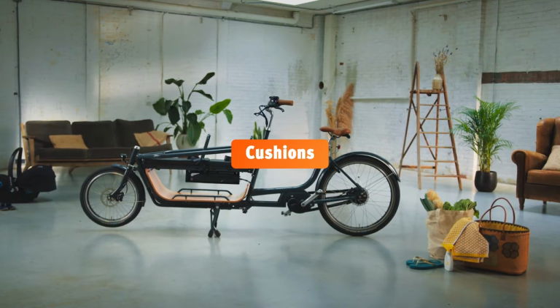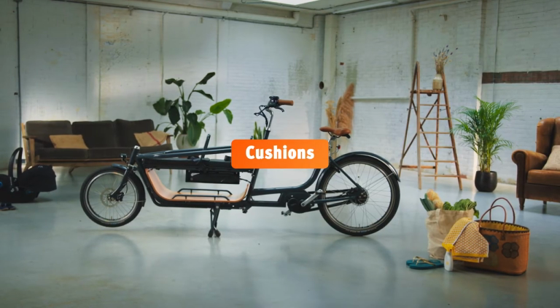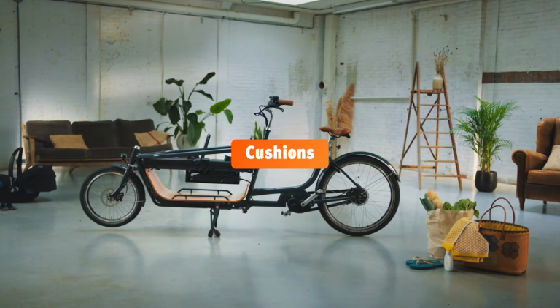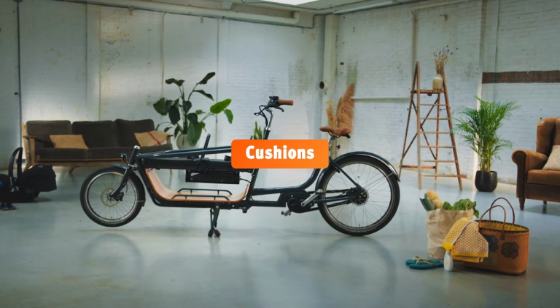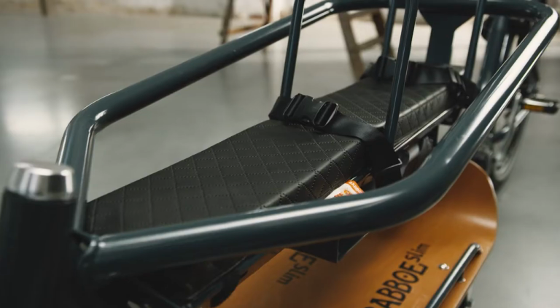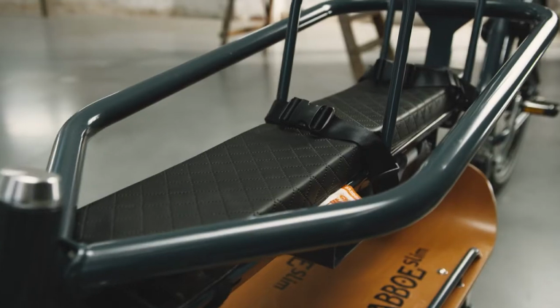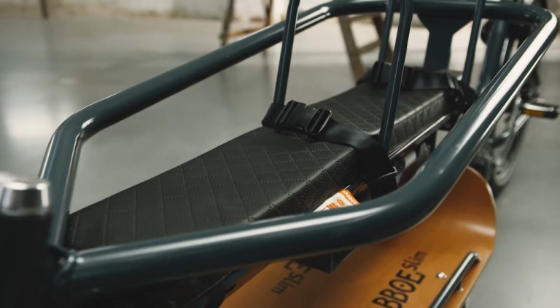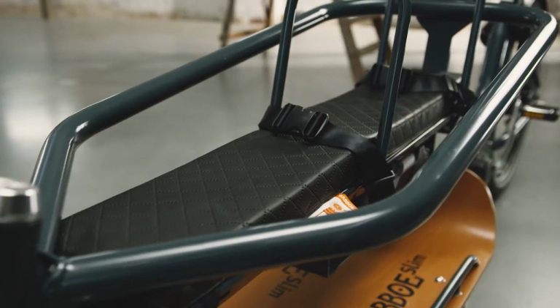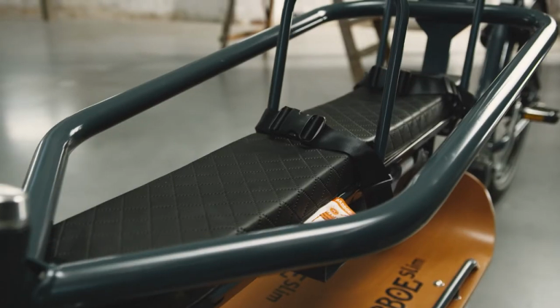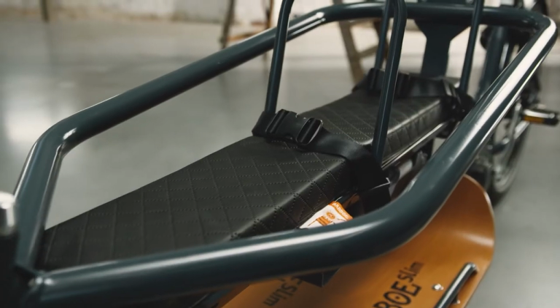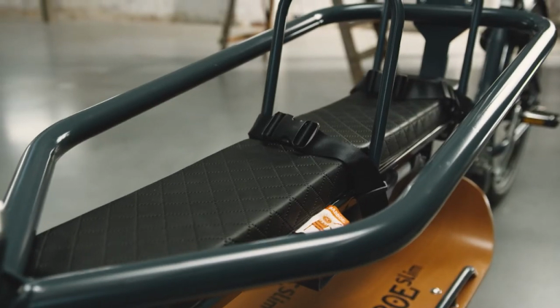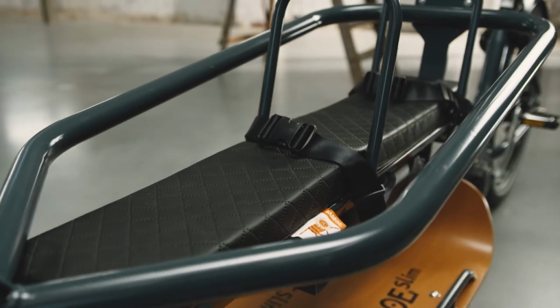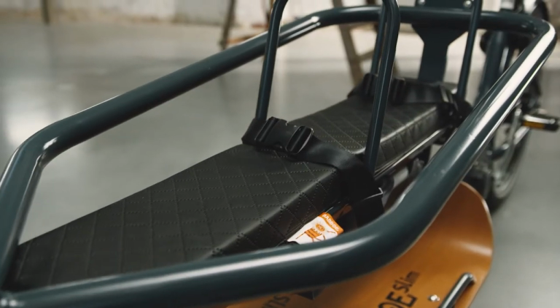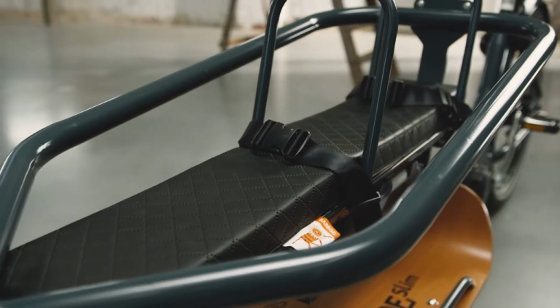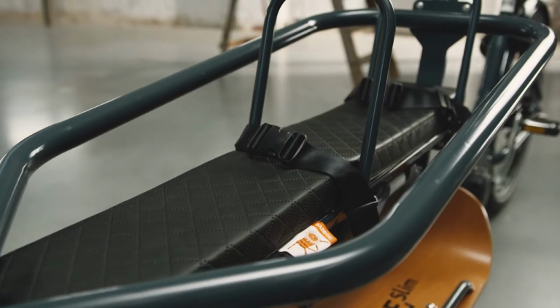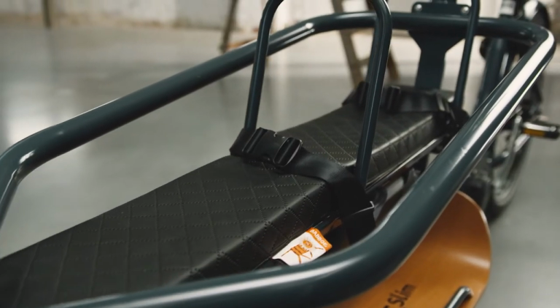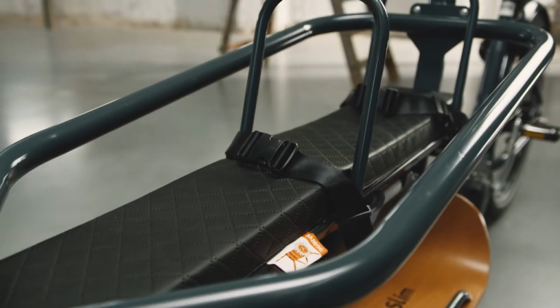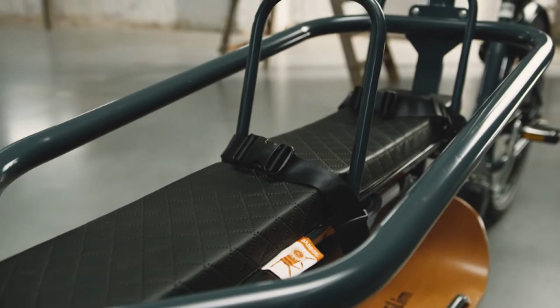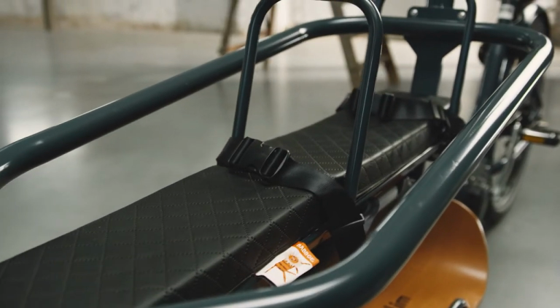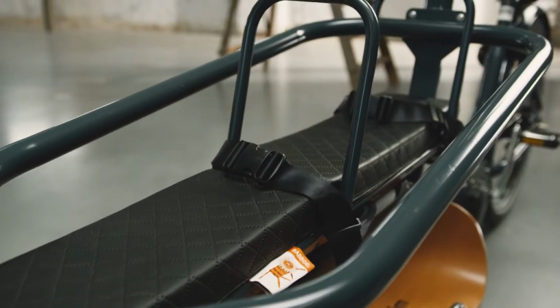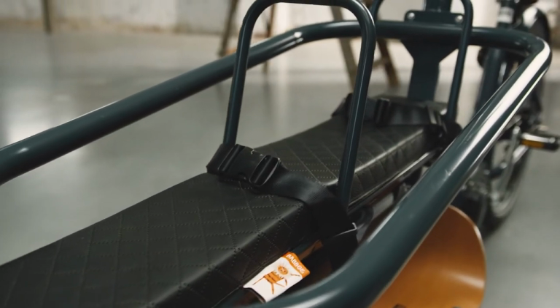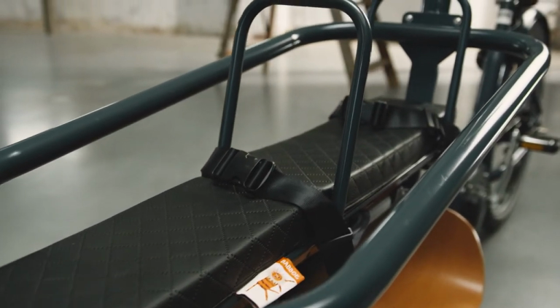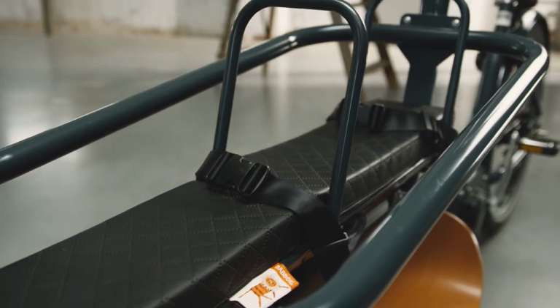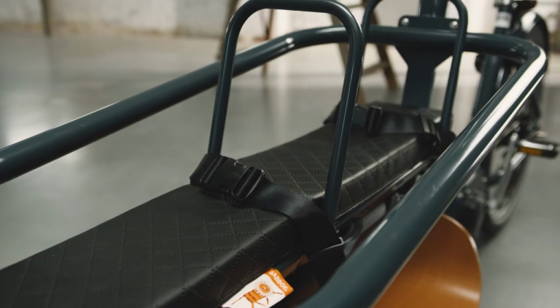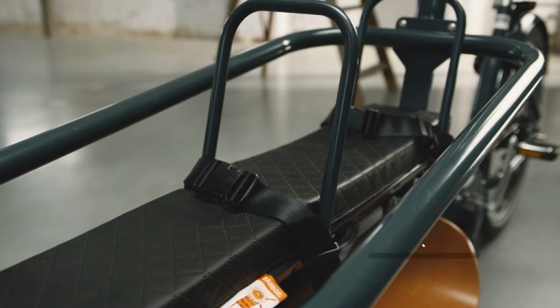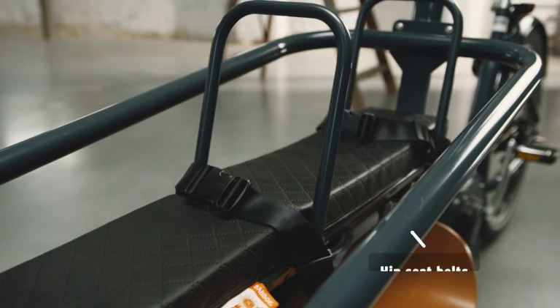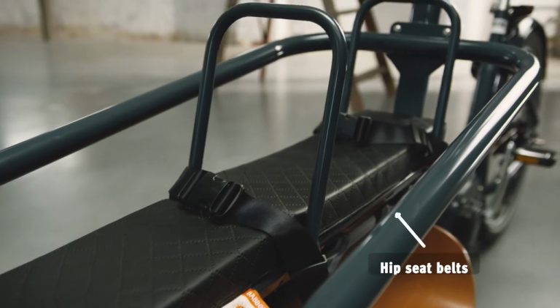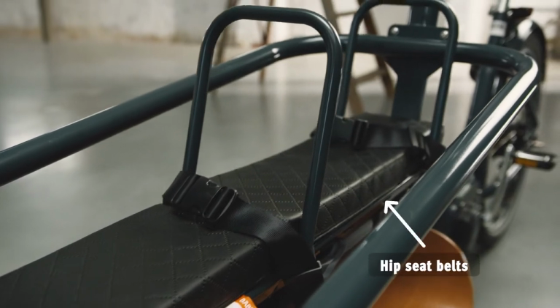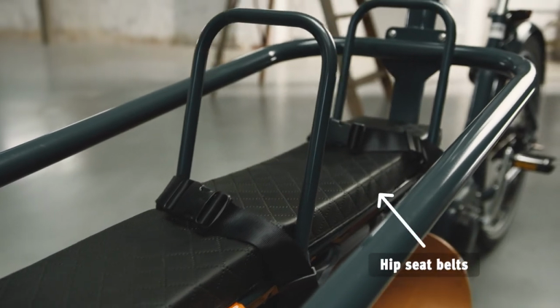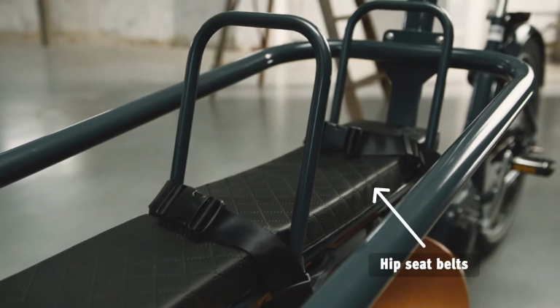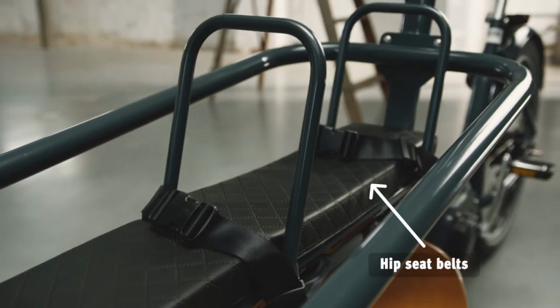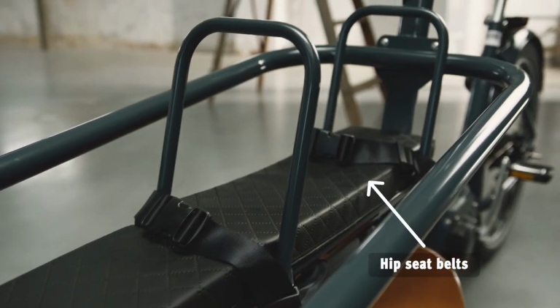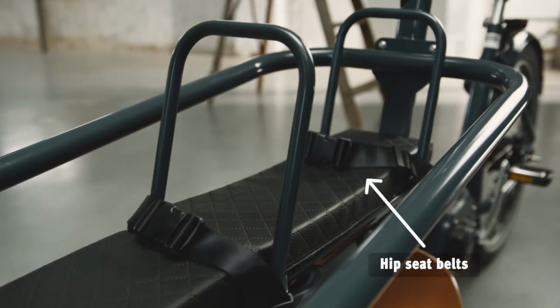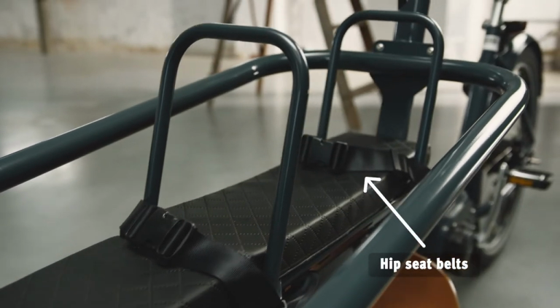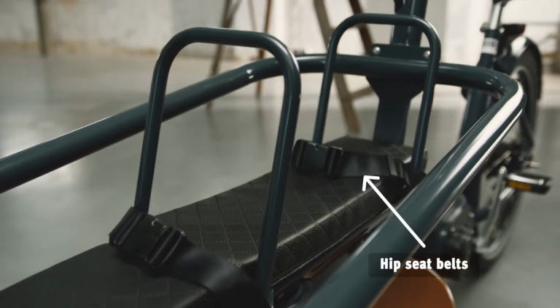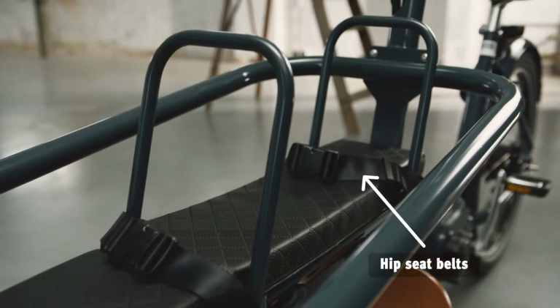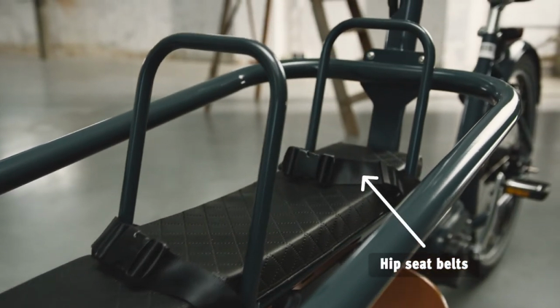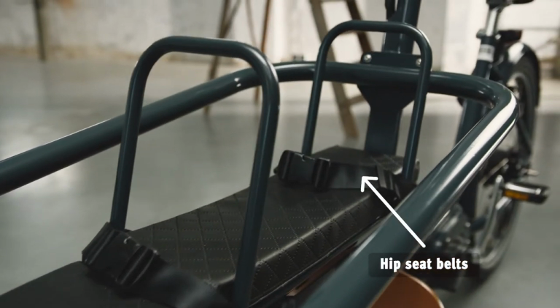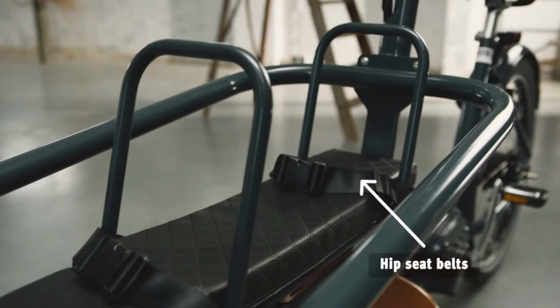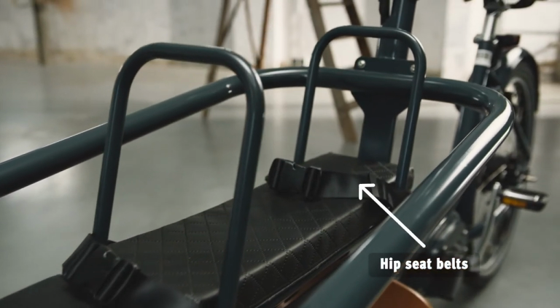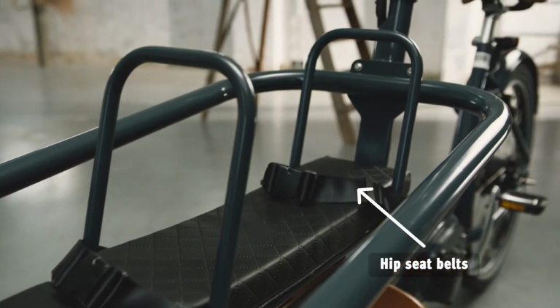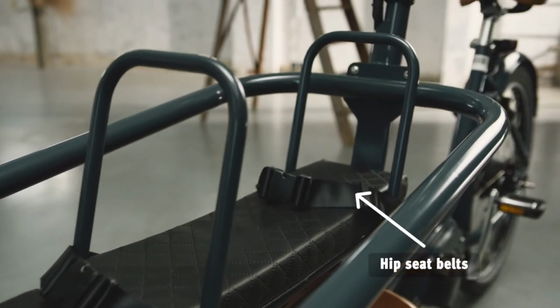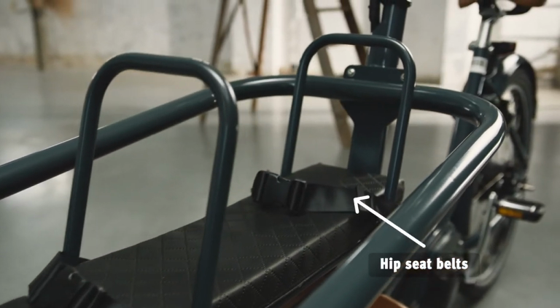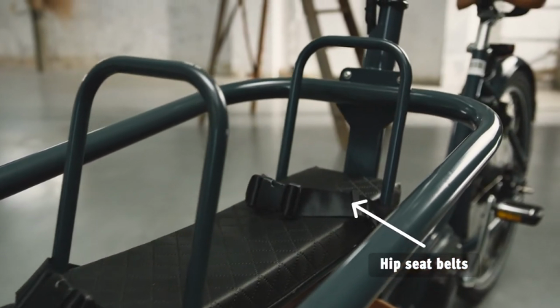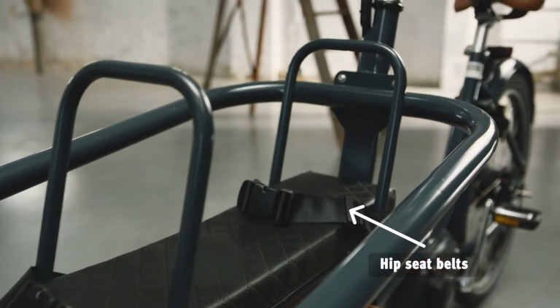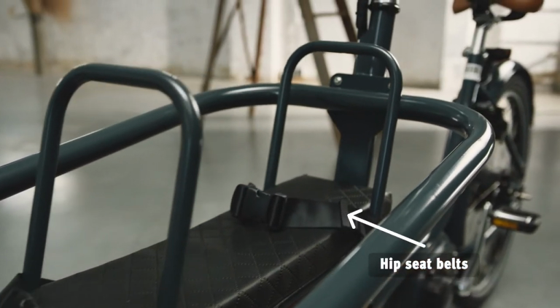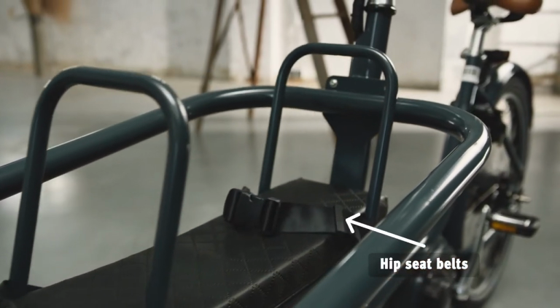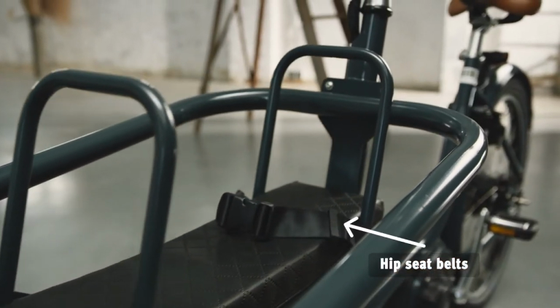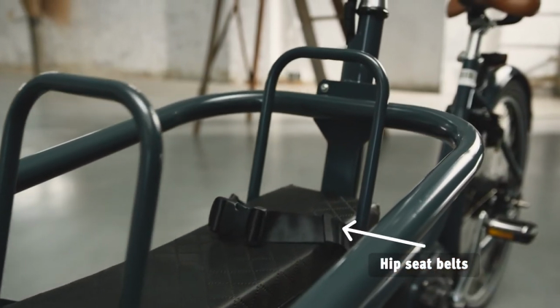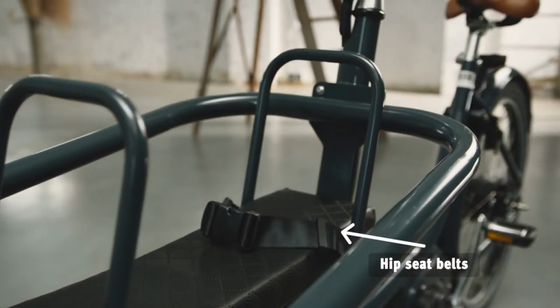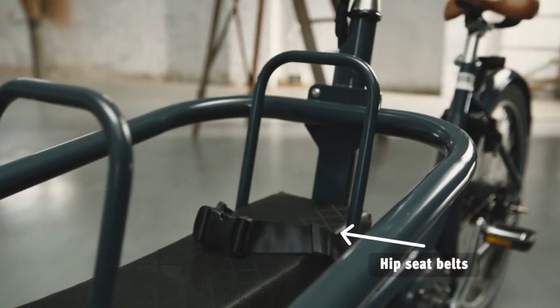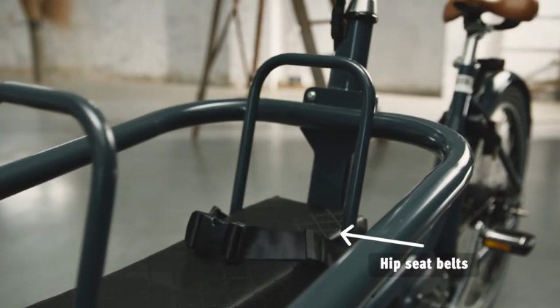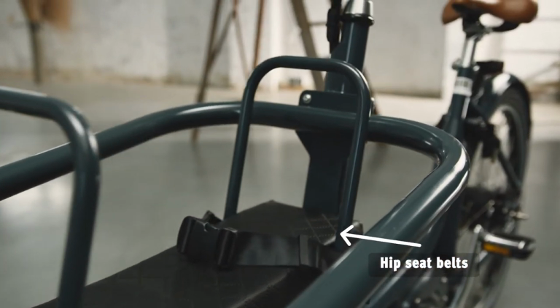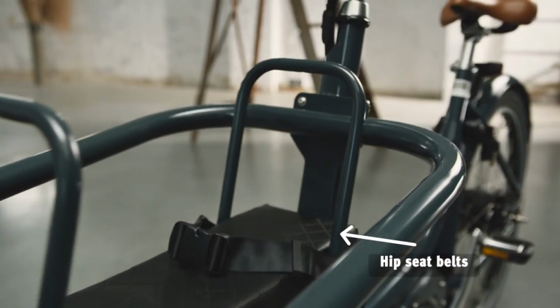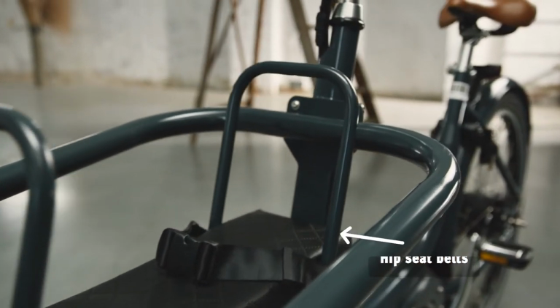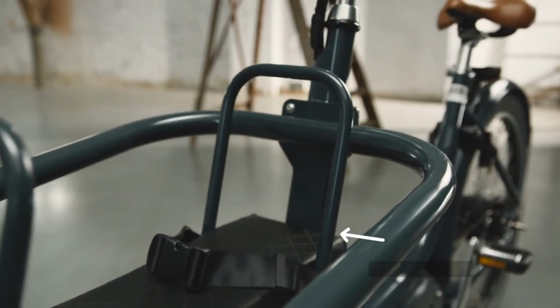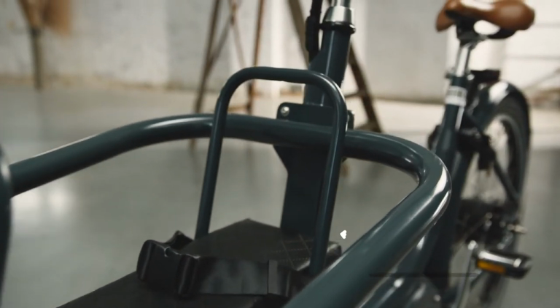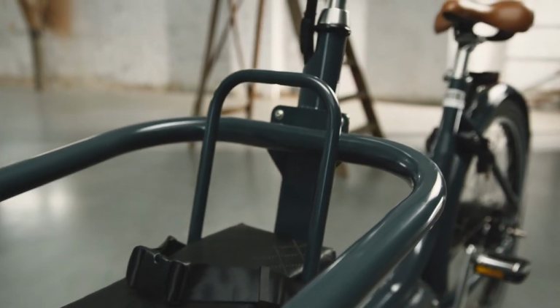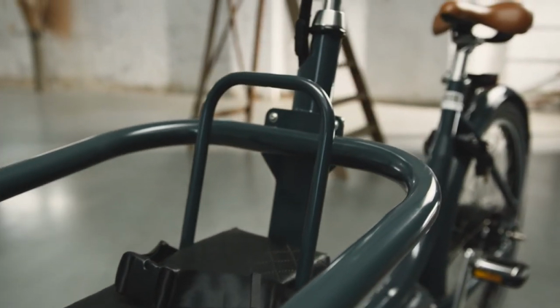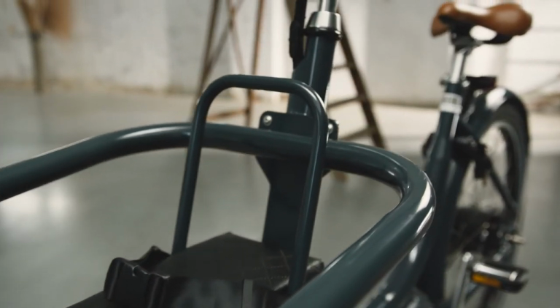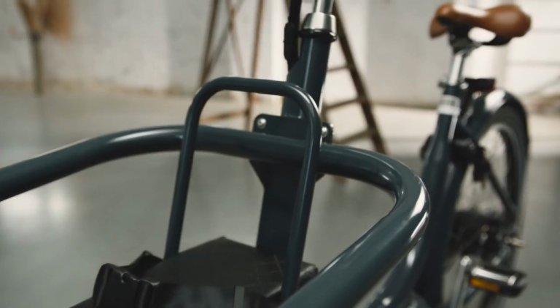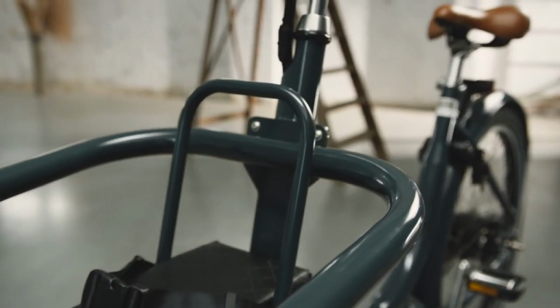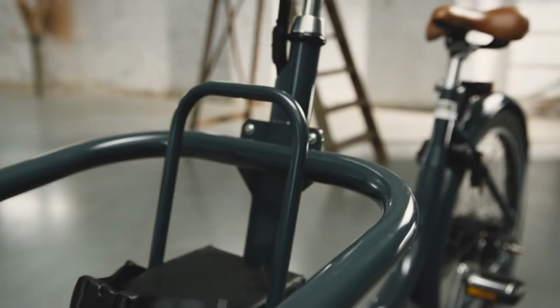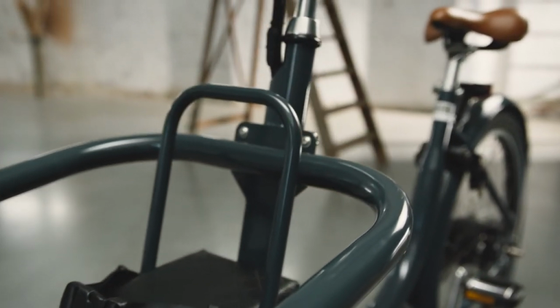The Babu Slim Mountain comes with two seat cushions including hip seat belts. The back supports can be ordered separately.